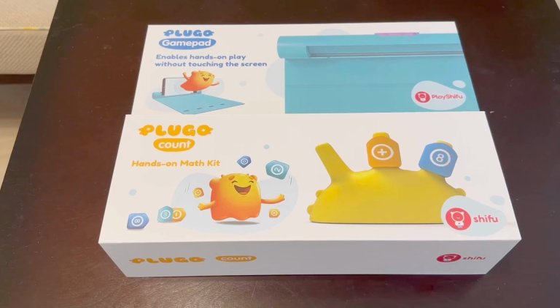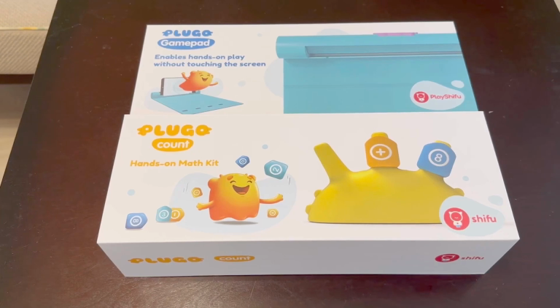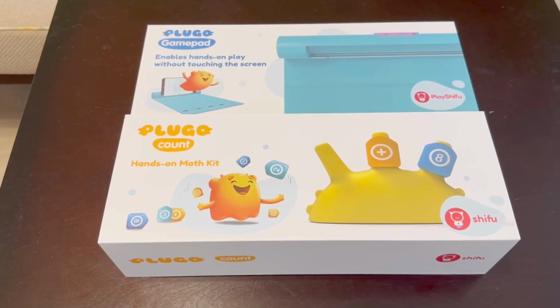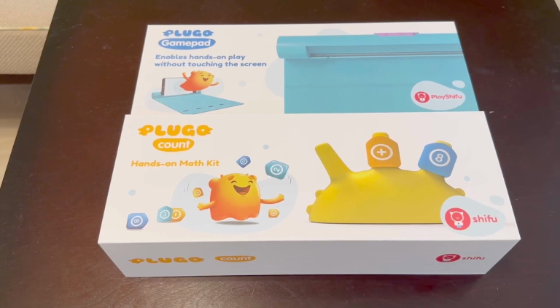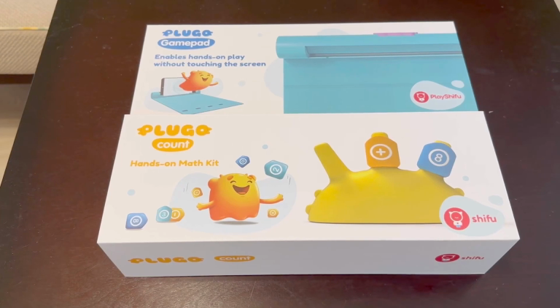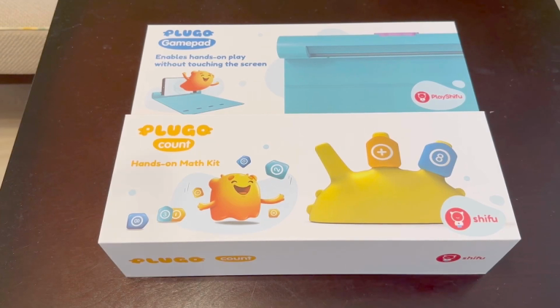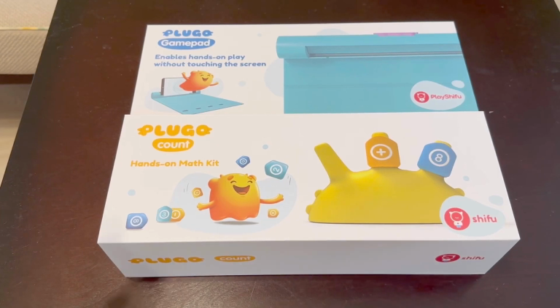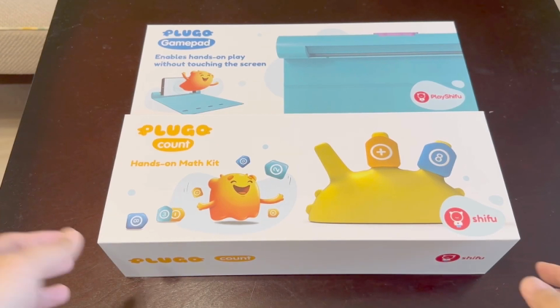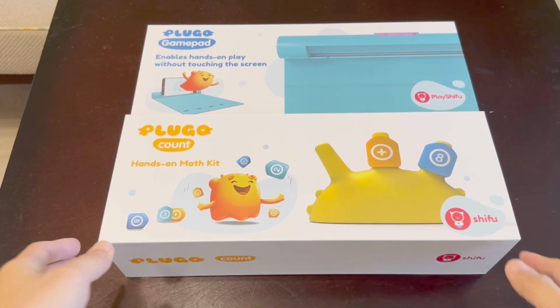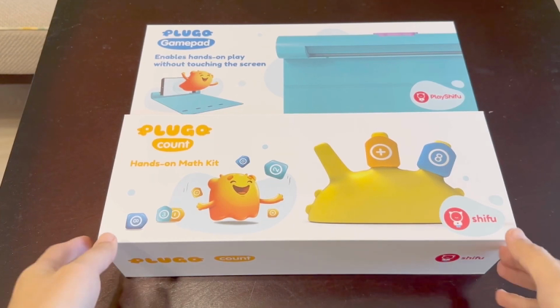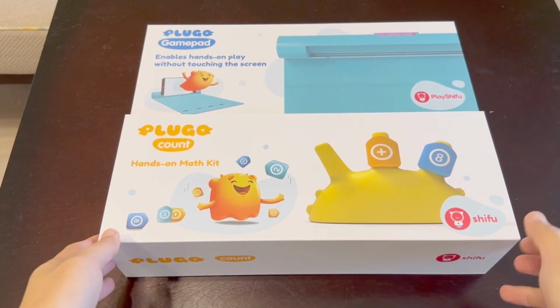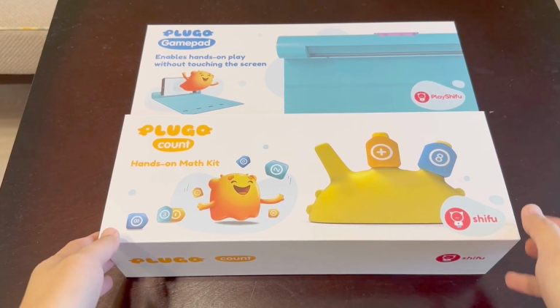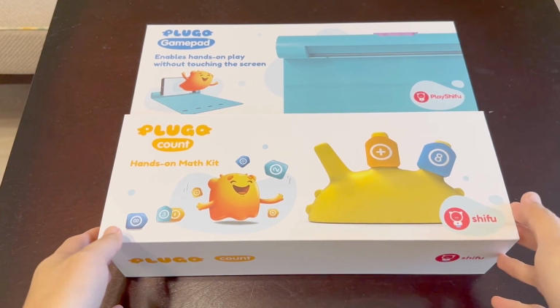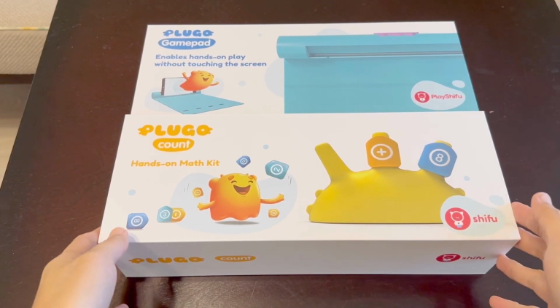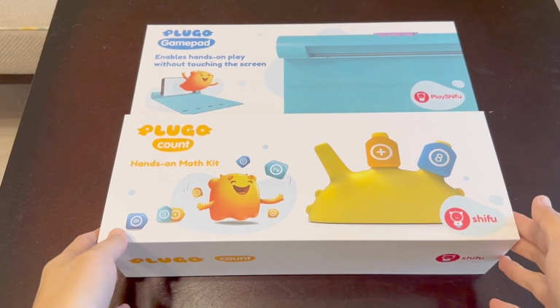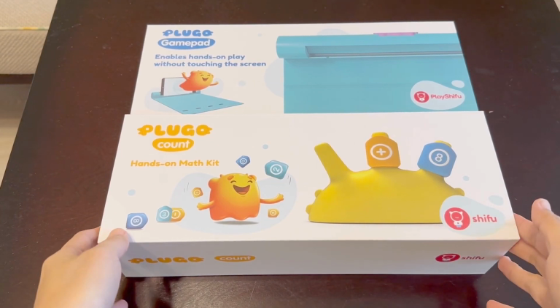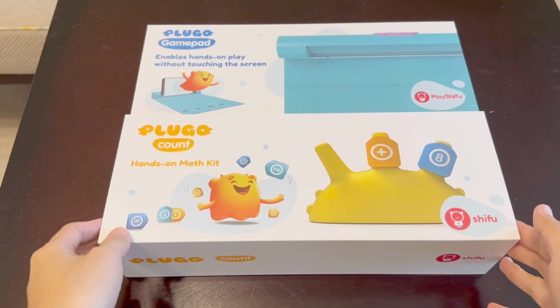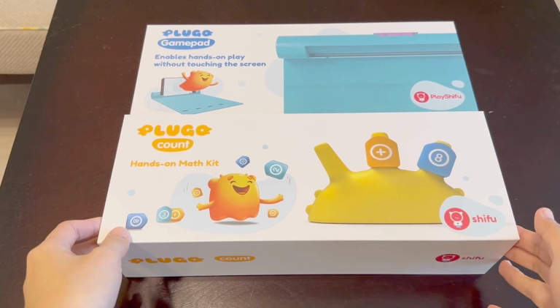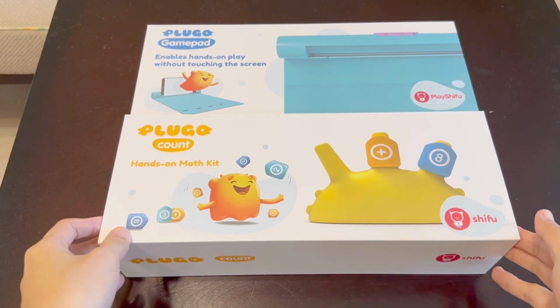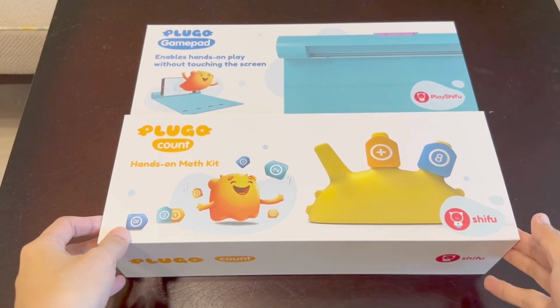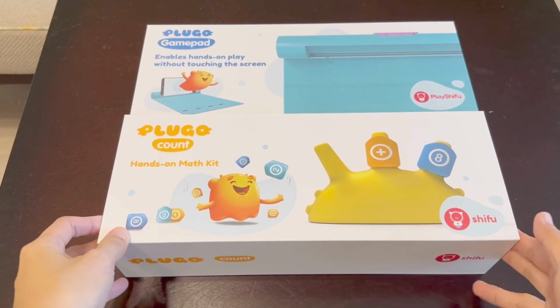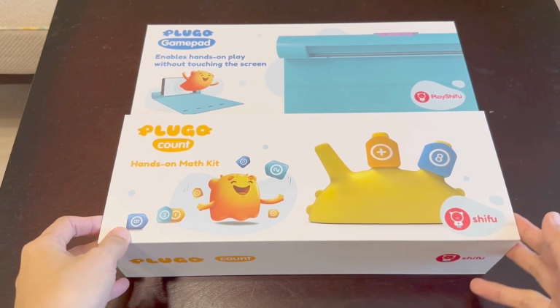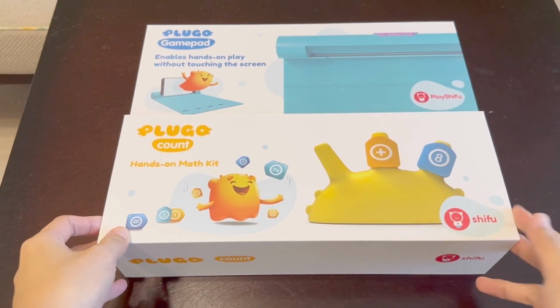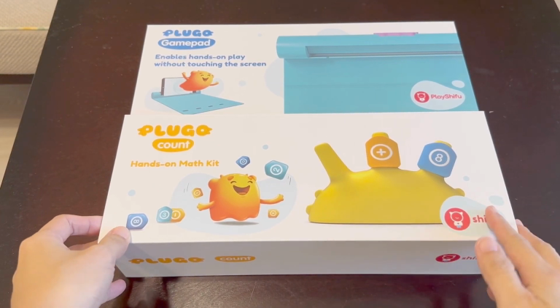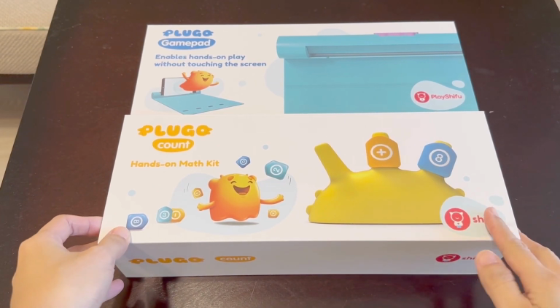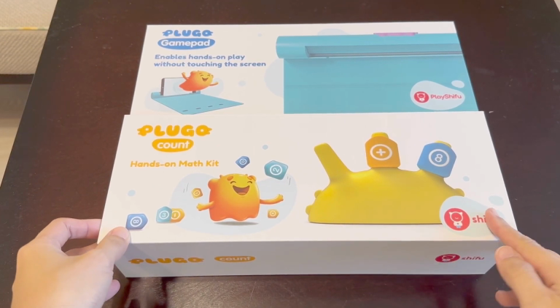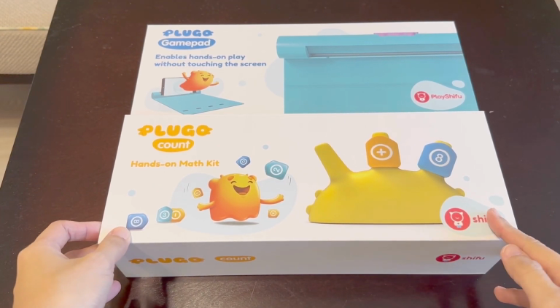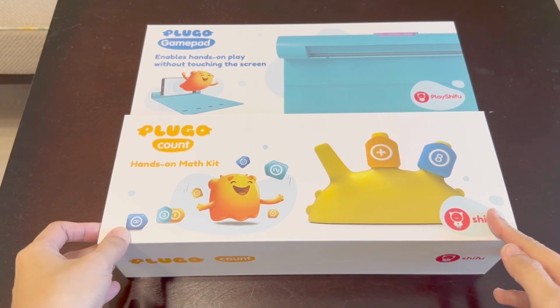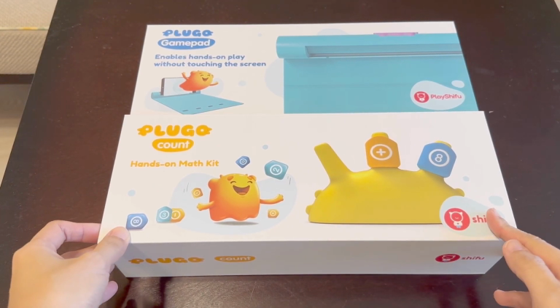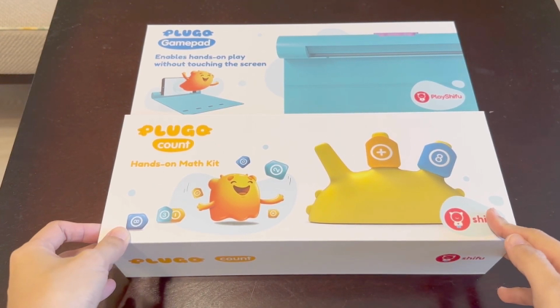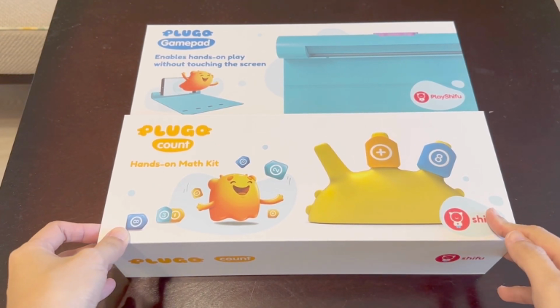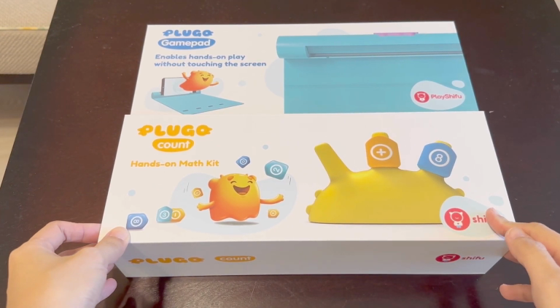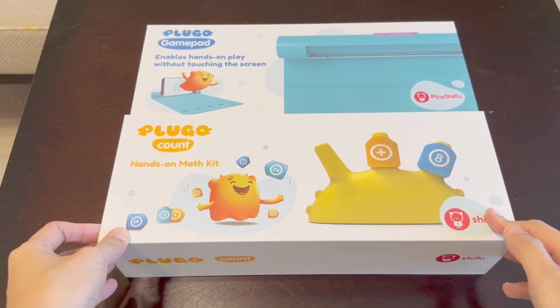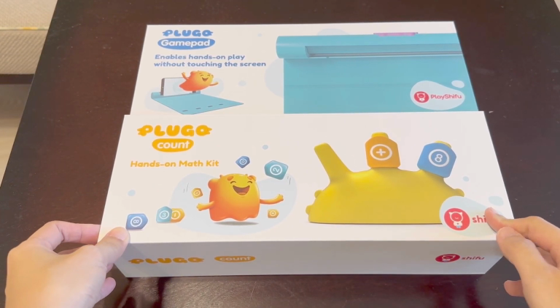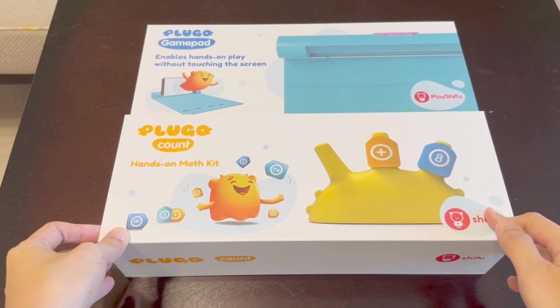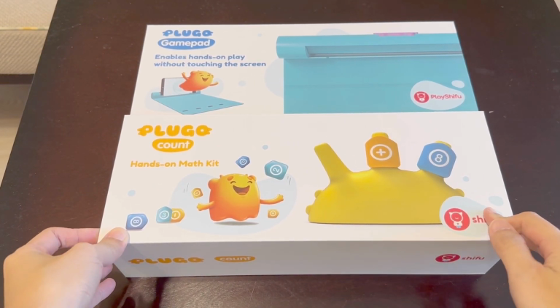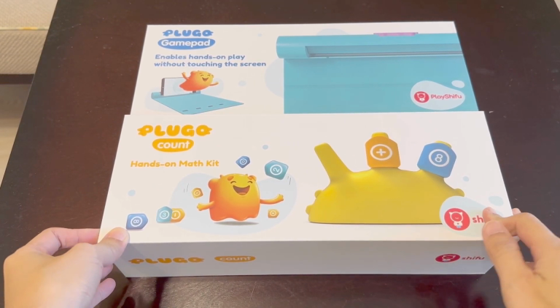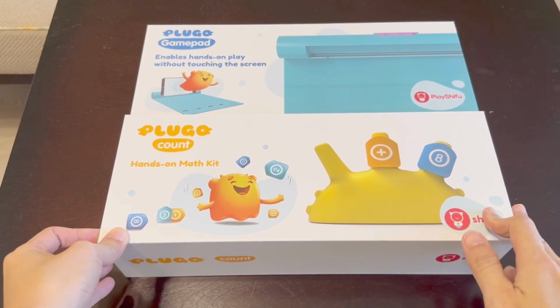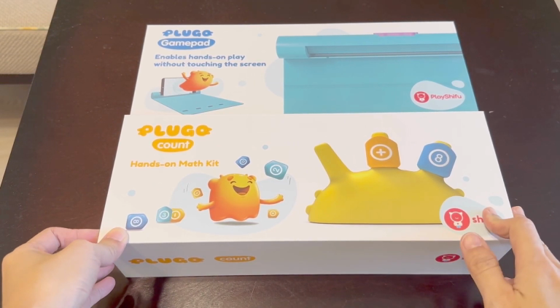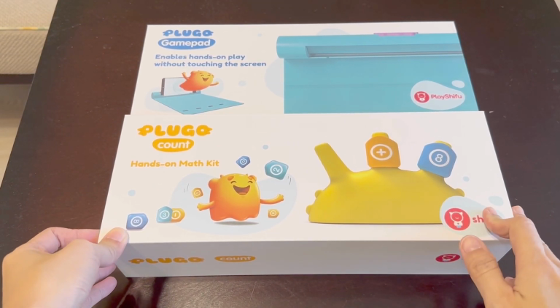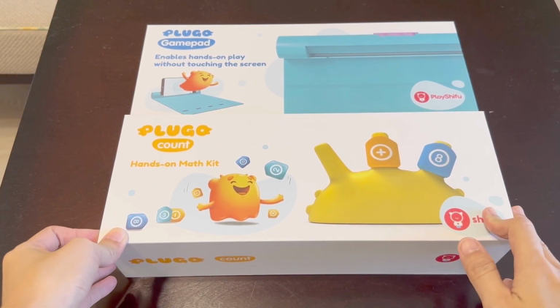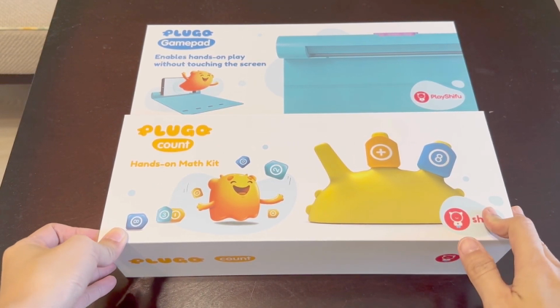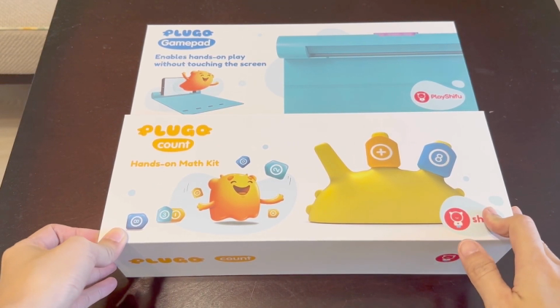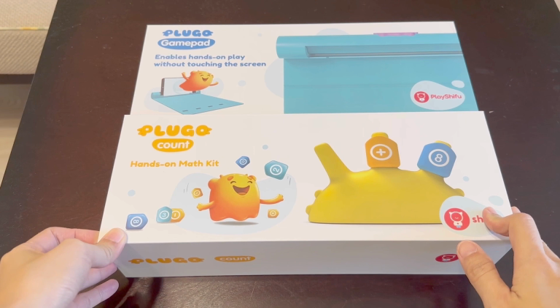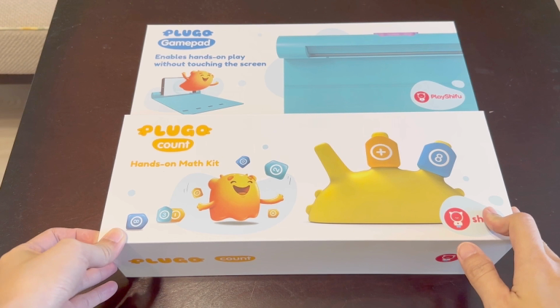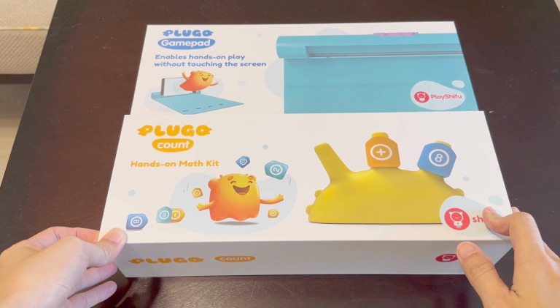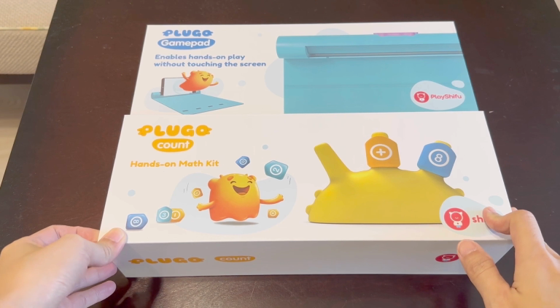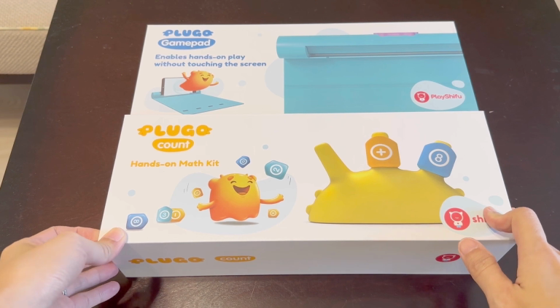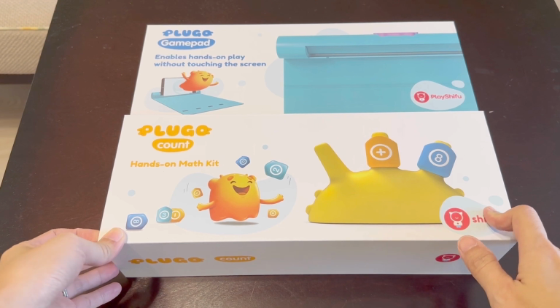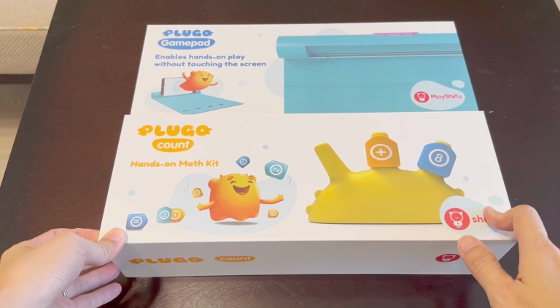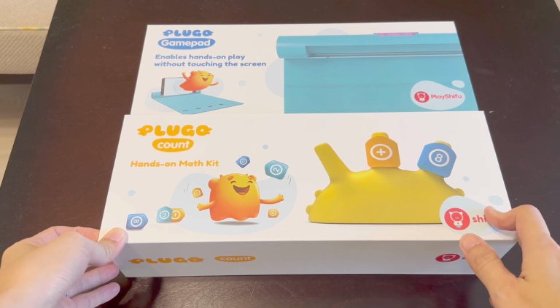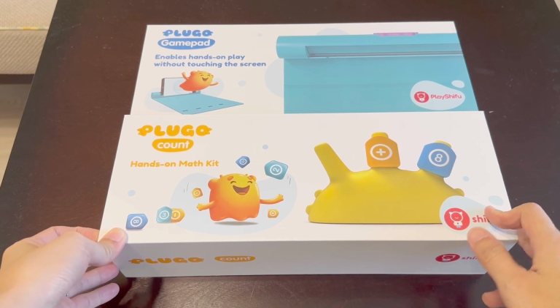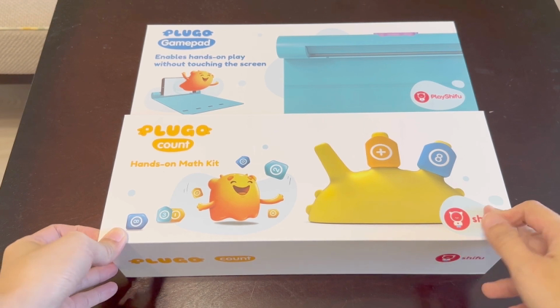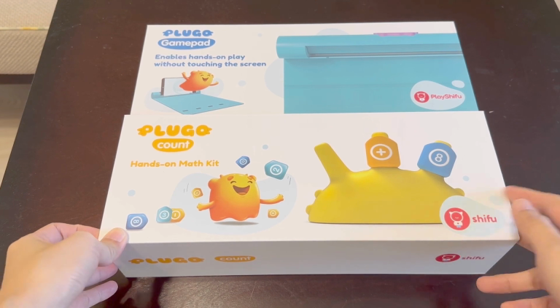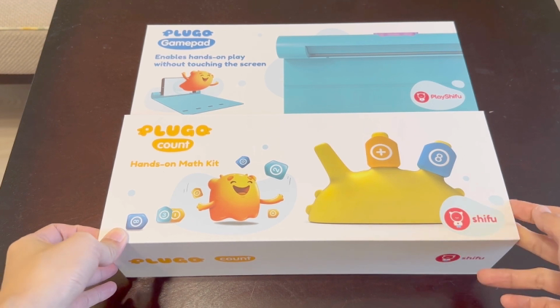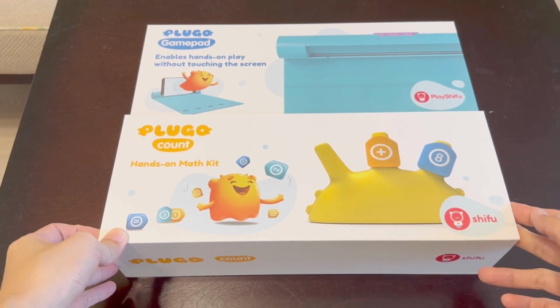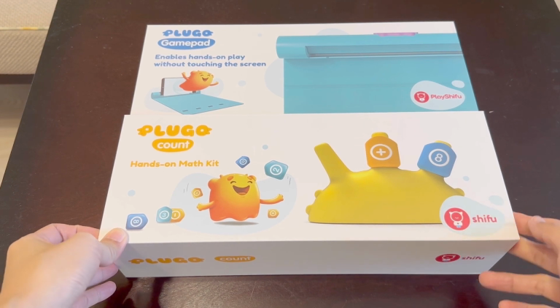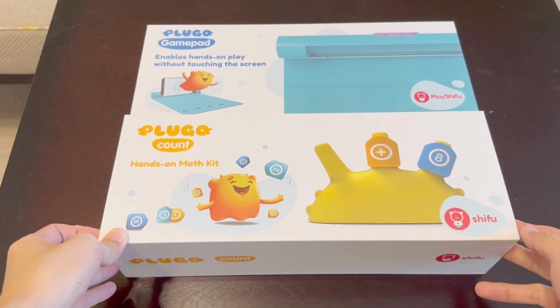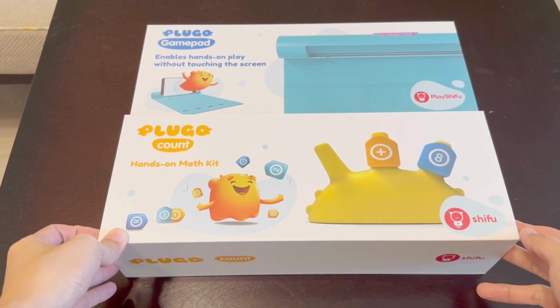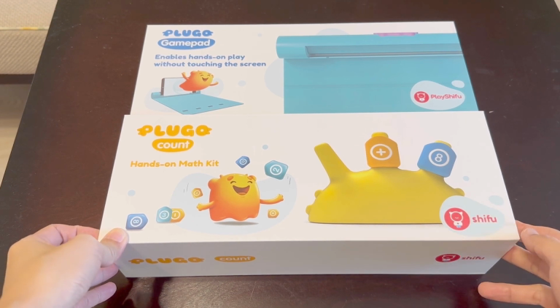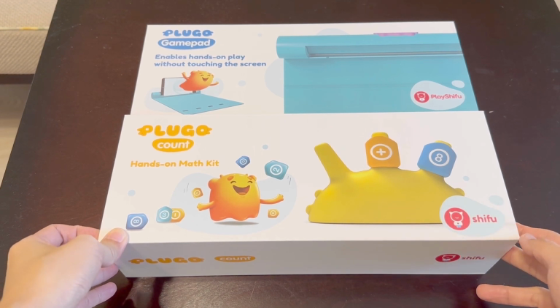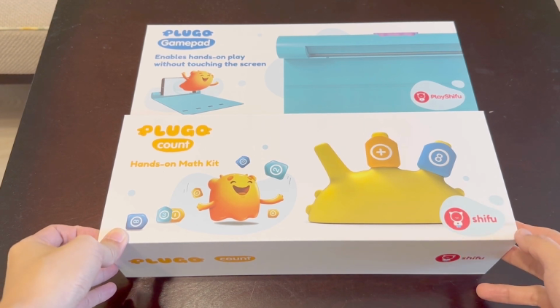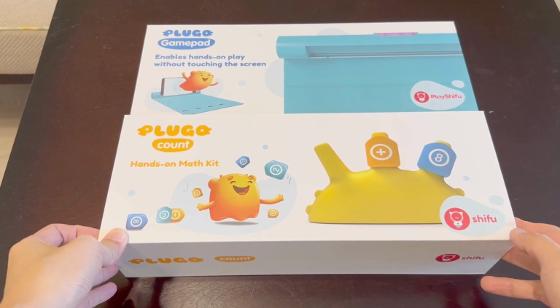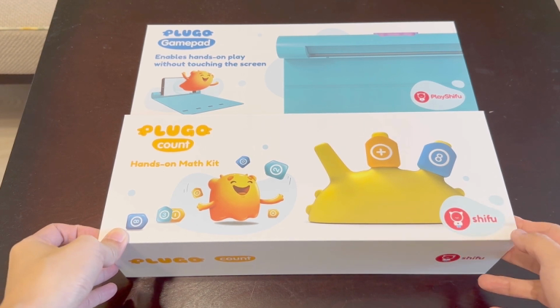Hi friends, today I'll be introducing to you the Plugo Count. This is a math and counting game kit by Play Shifu. Here's a quick demo.